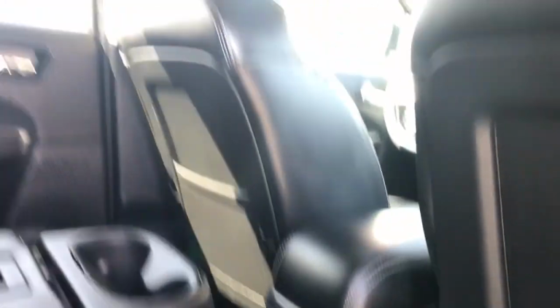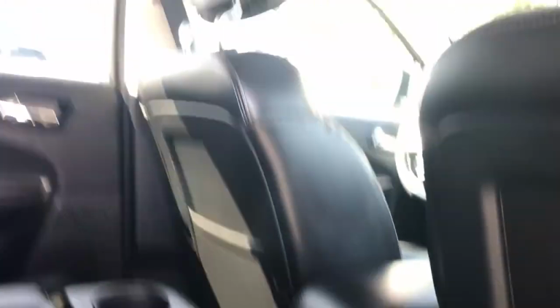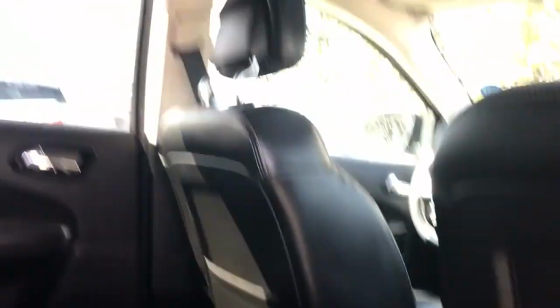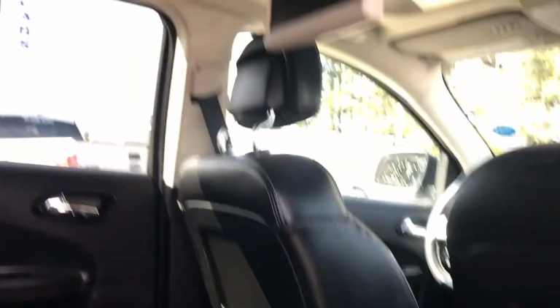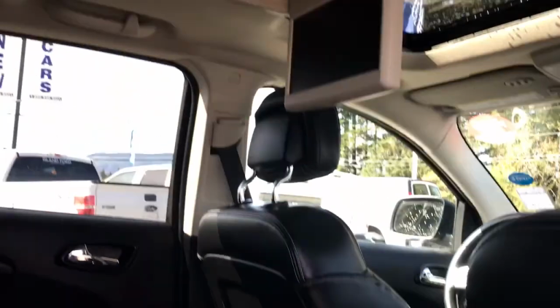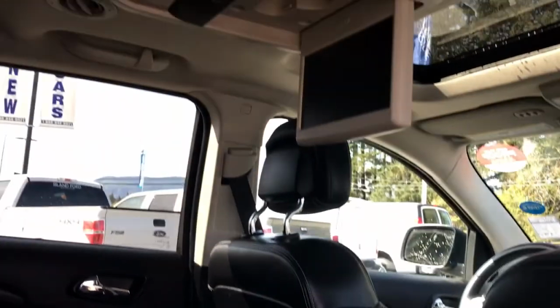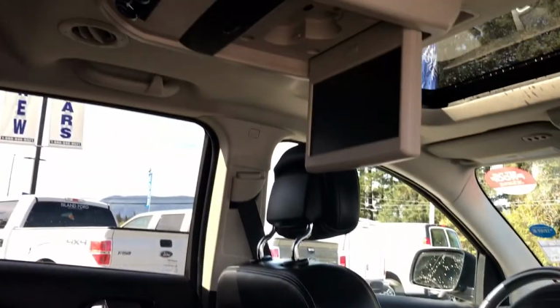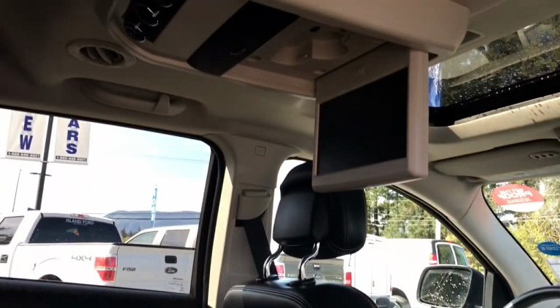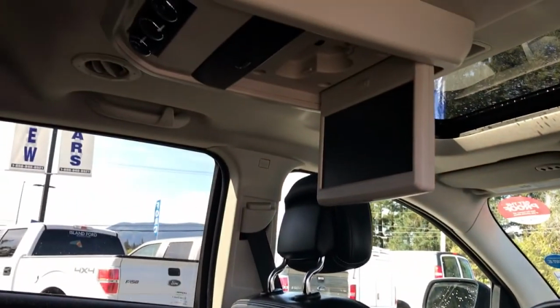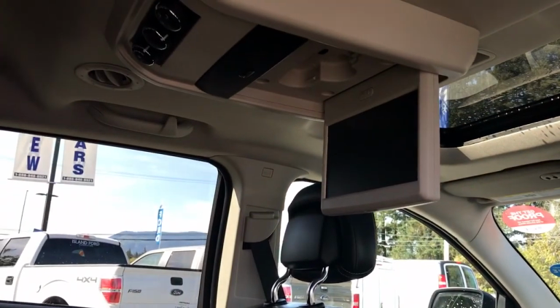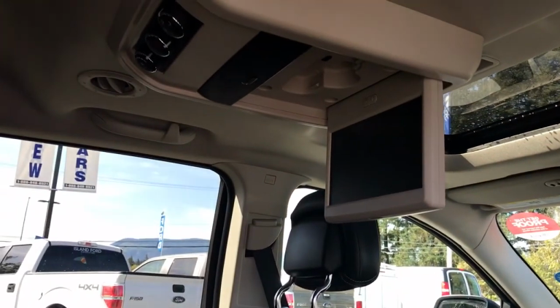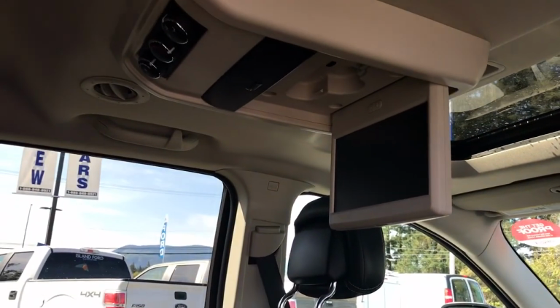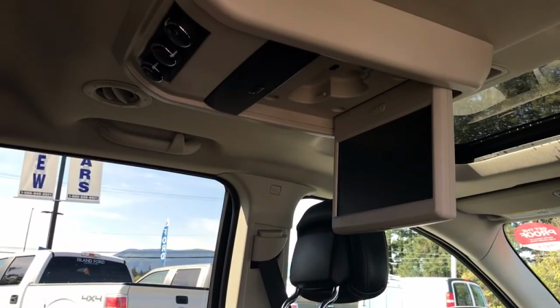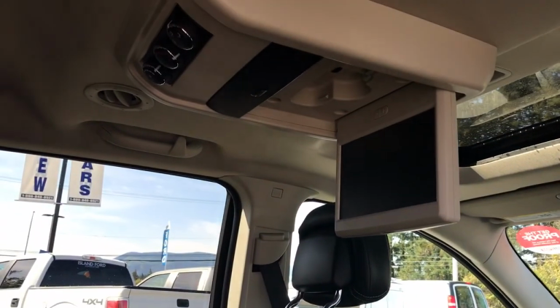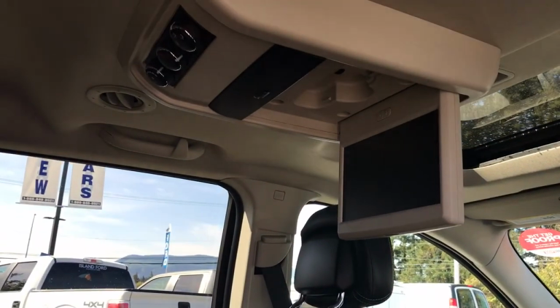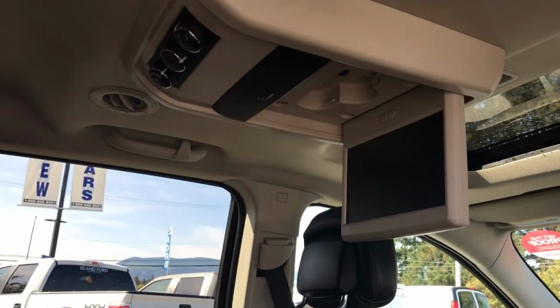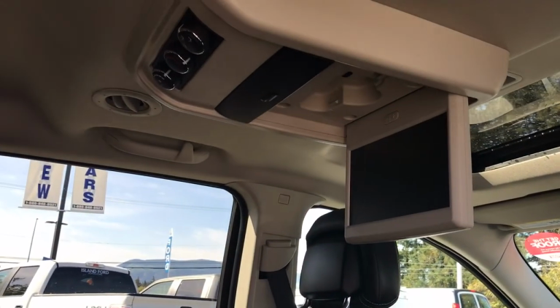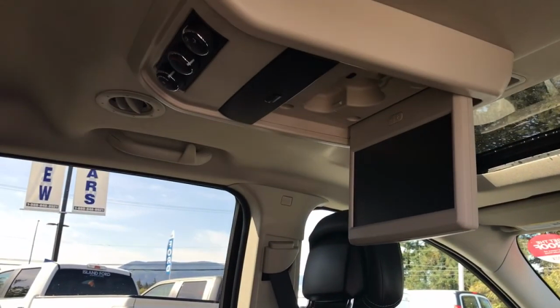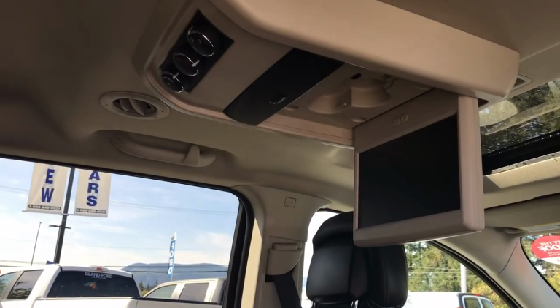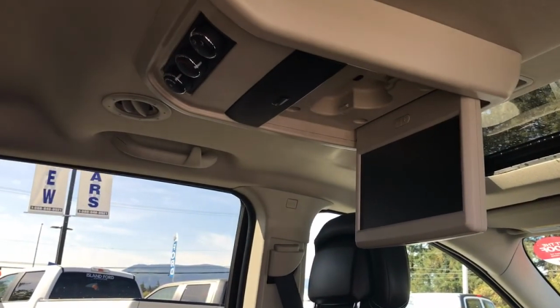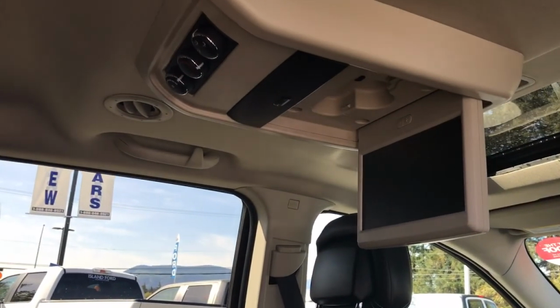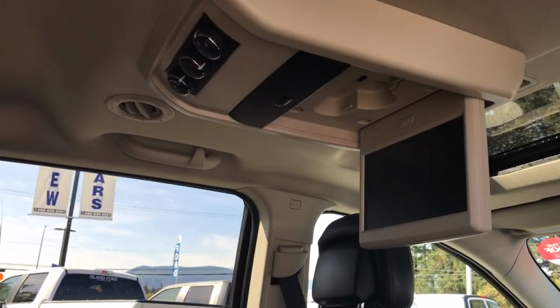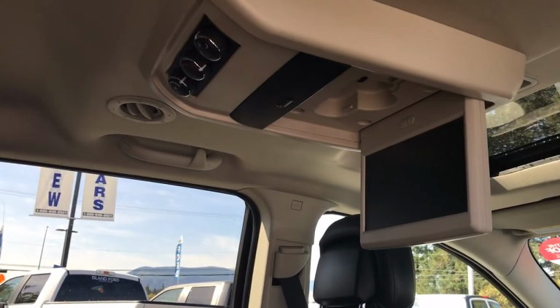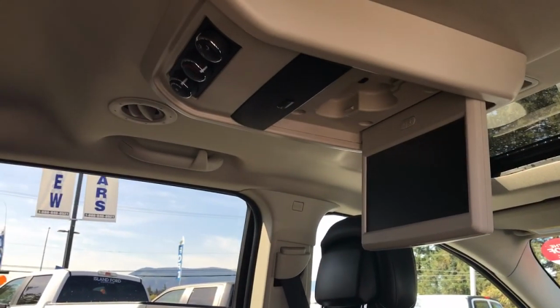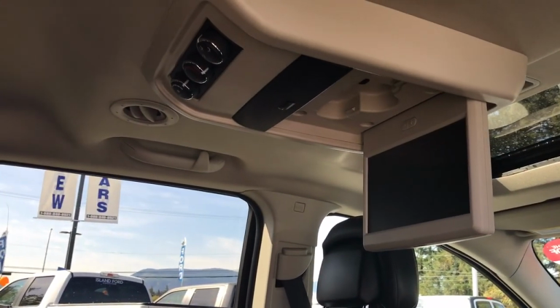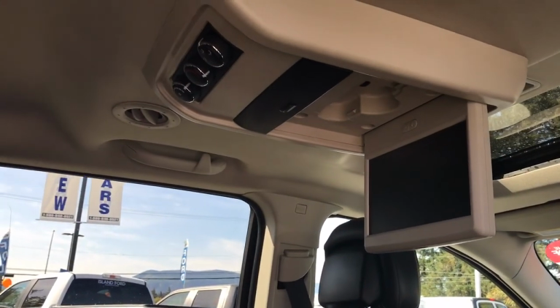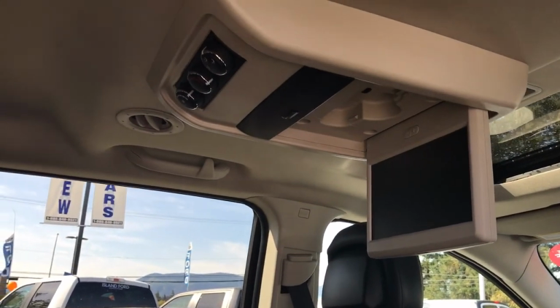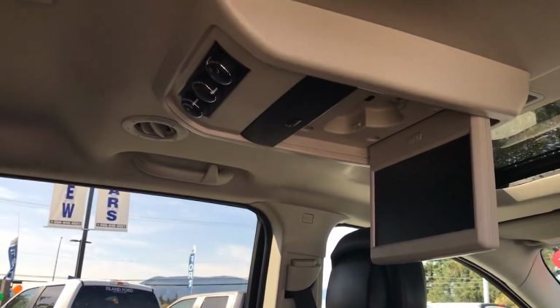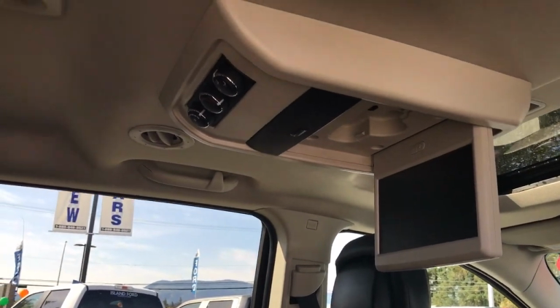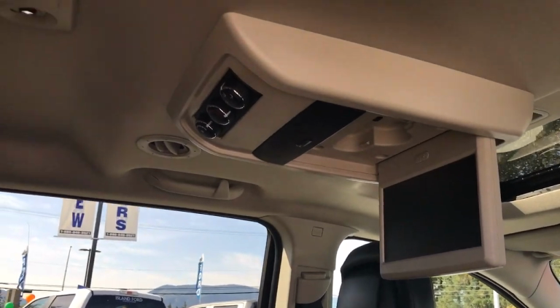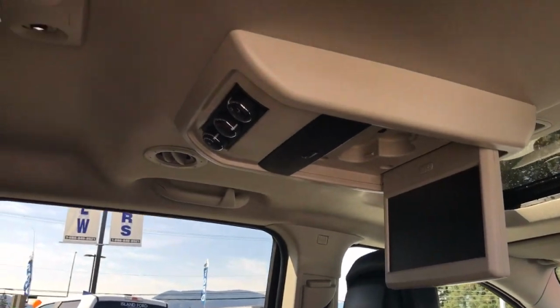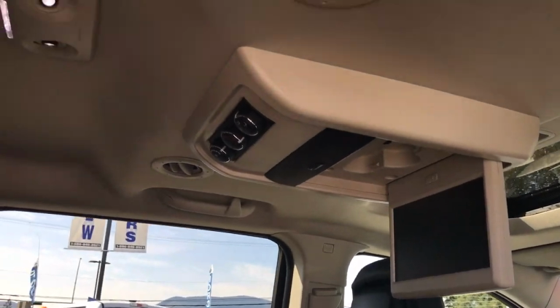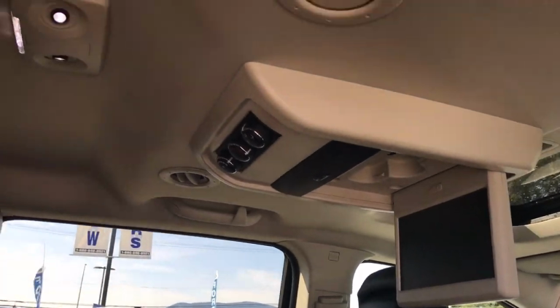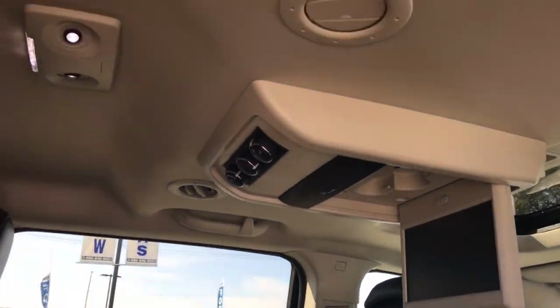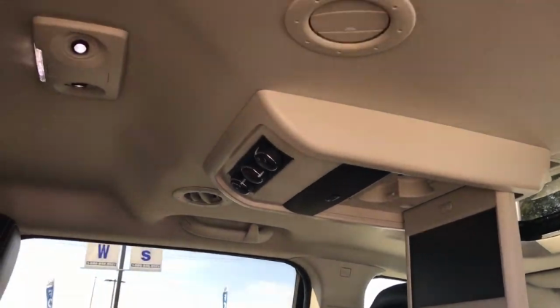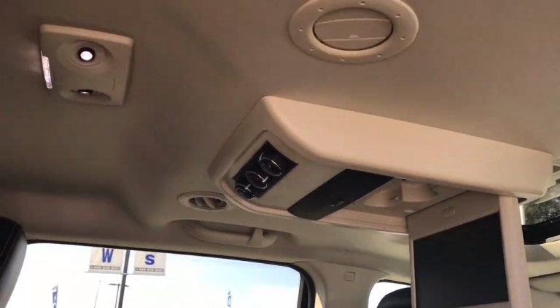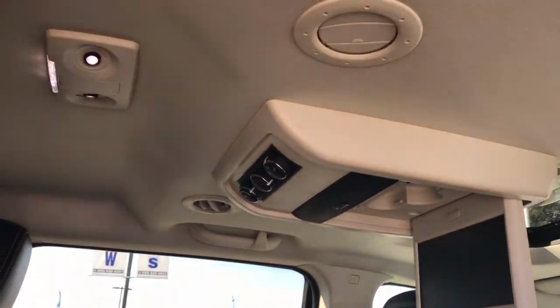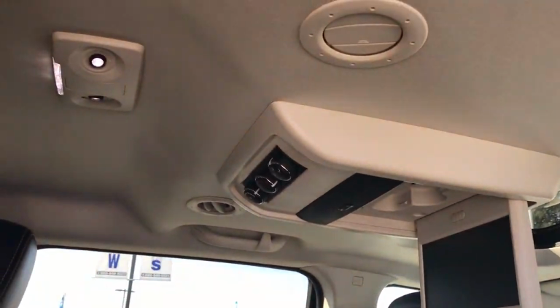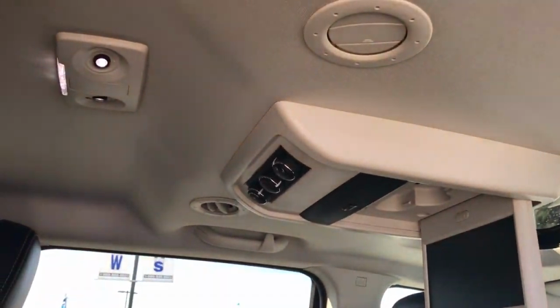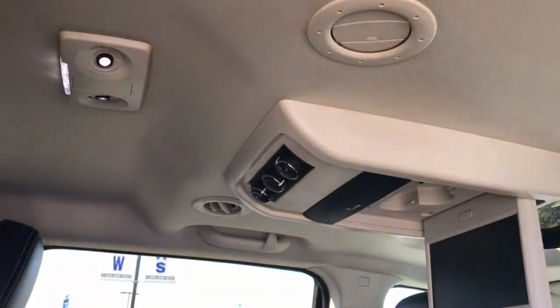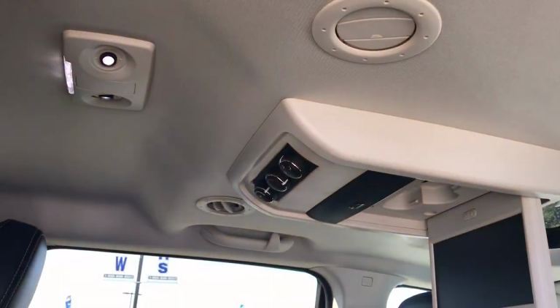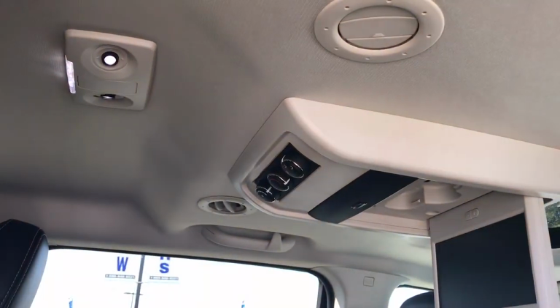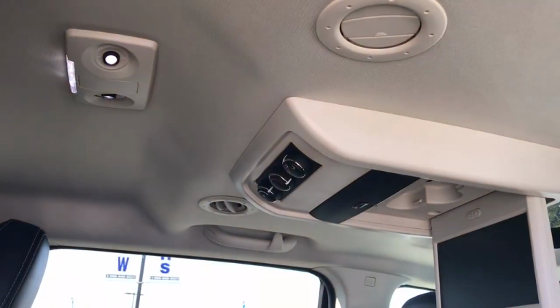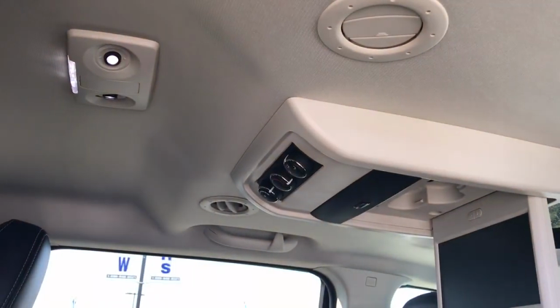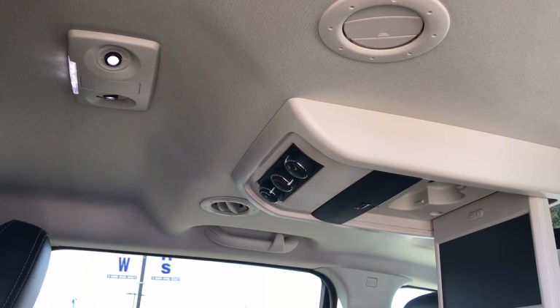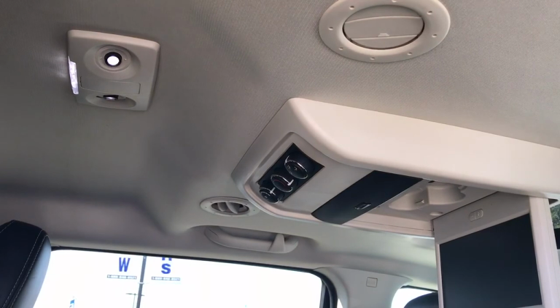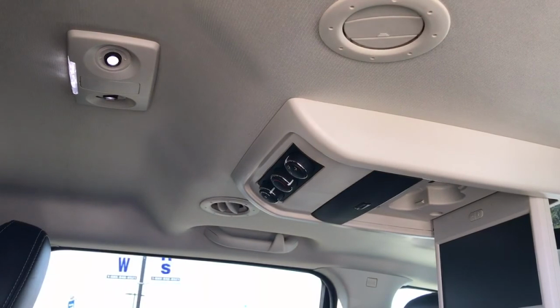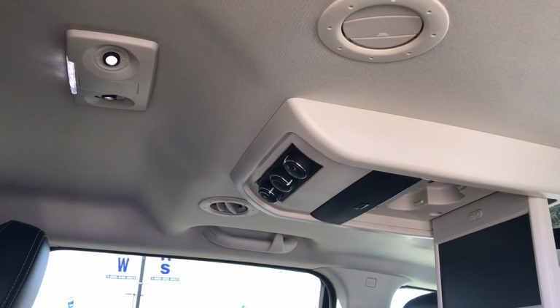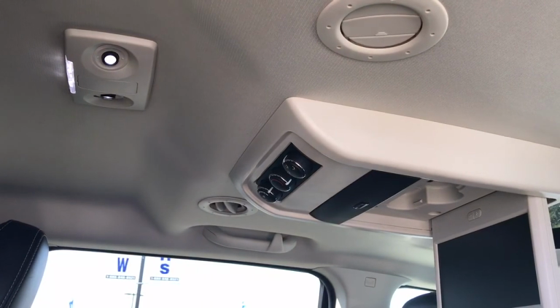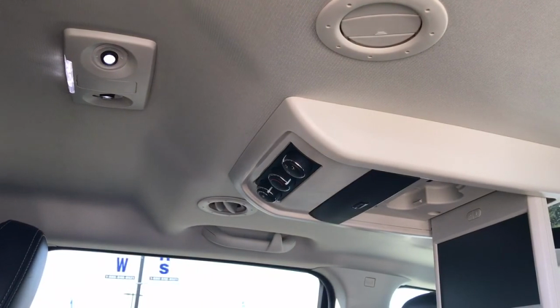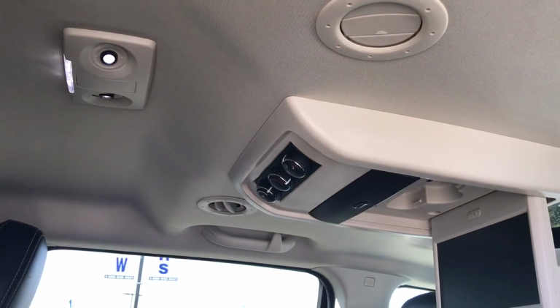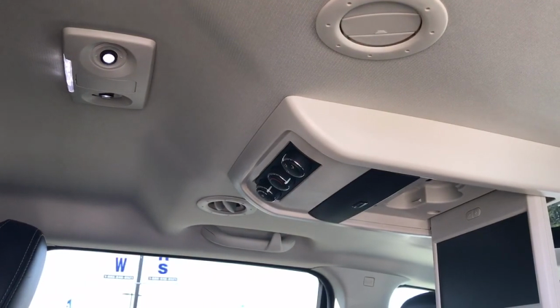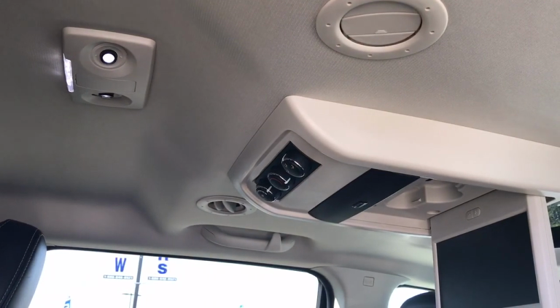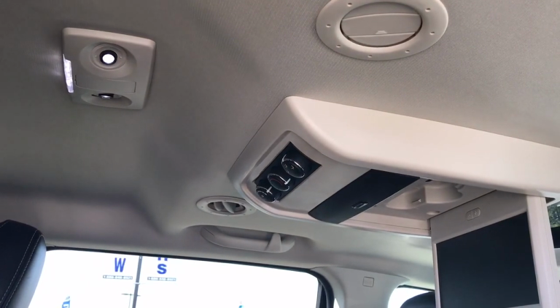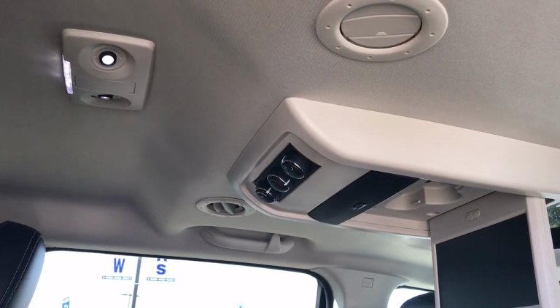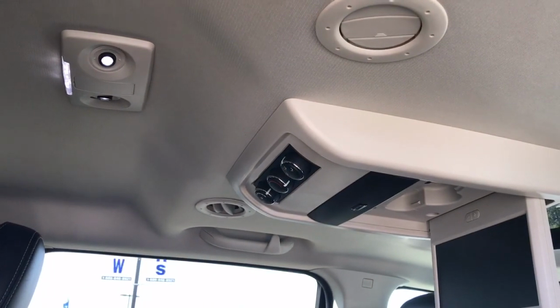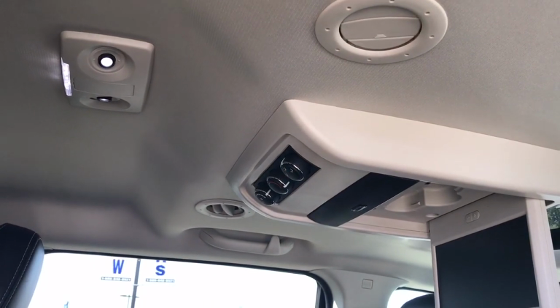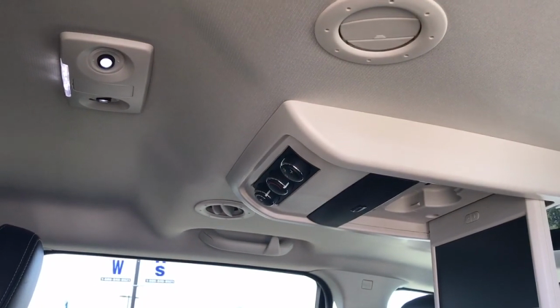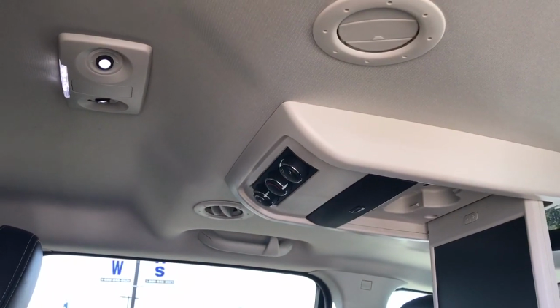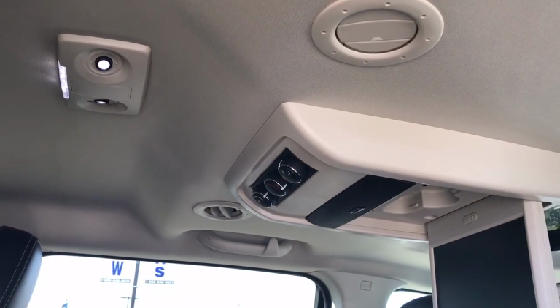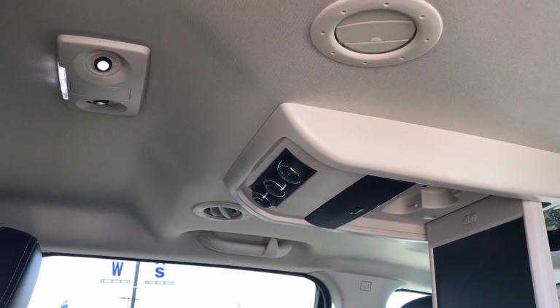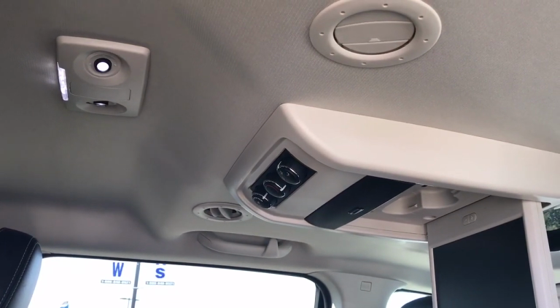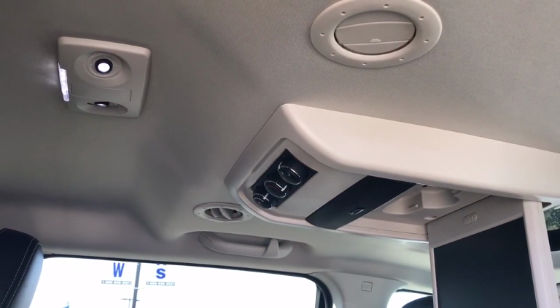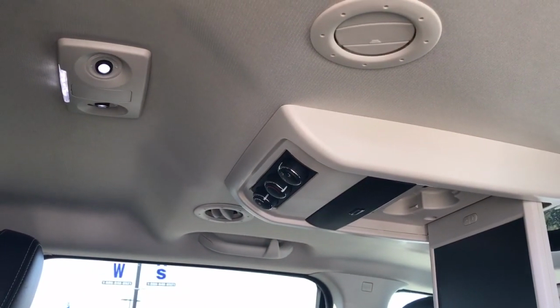Up above, a DVD player, rear climate control, vents, hooks, handles, and lighting.